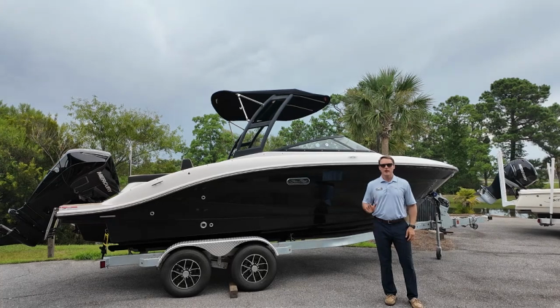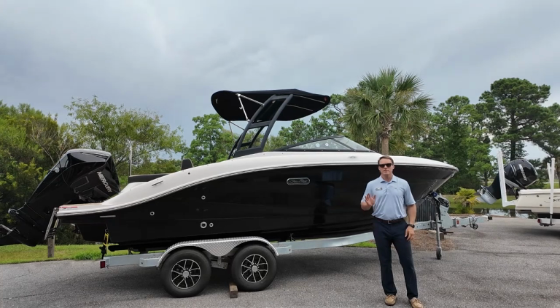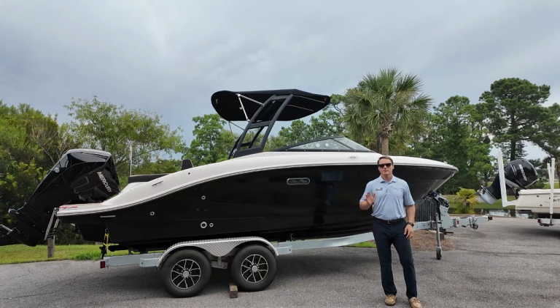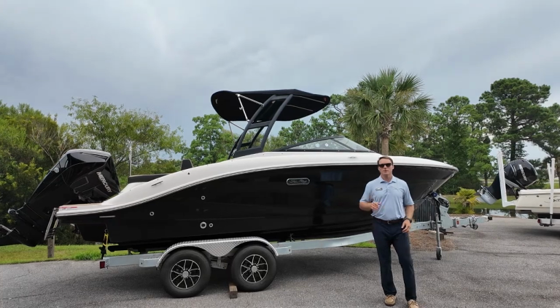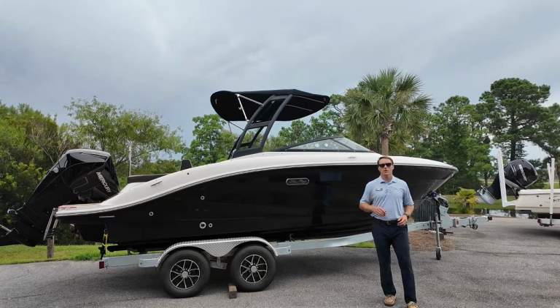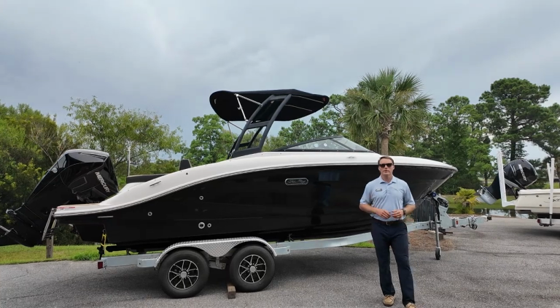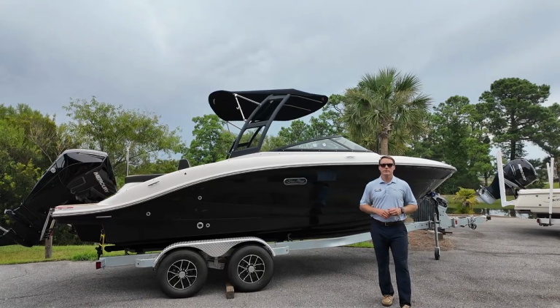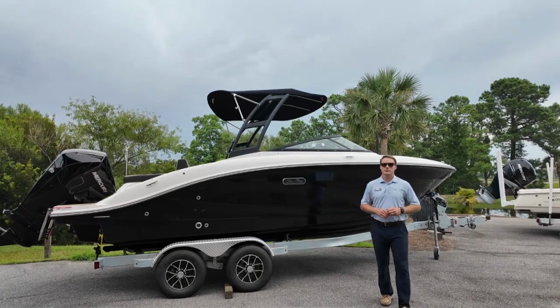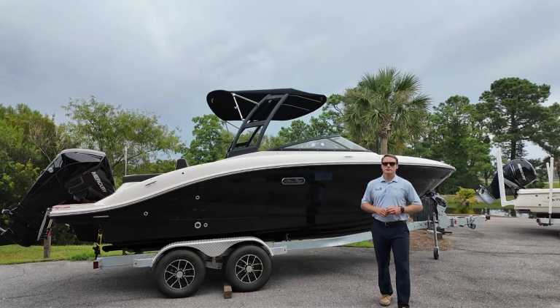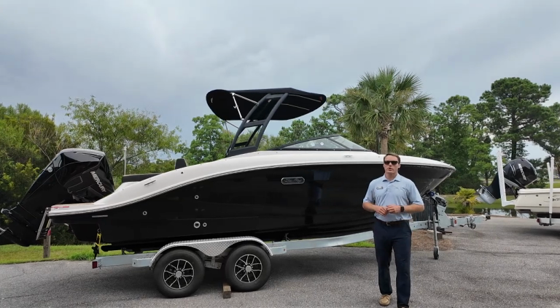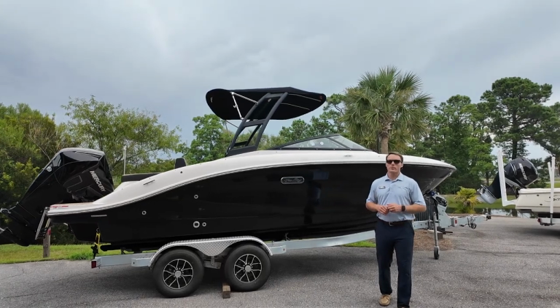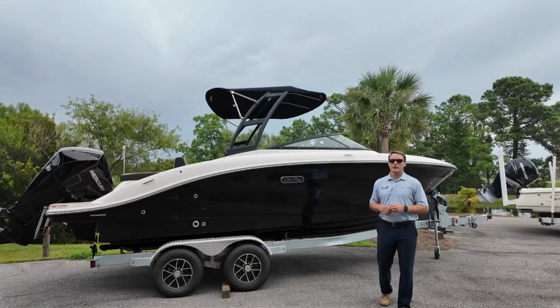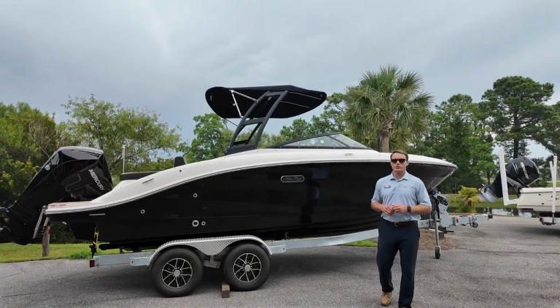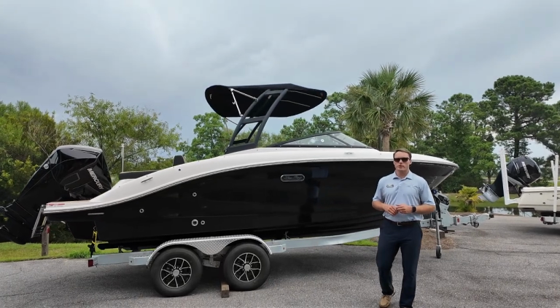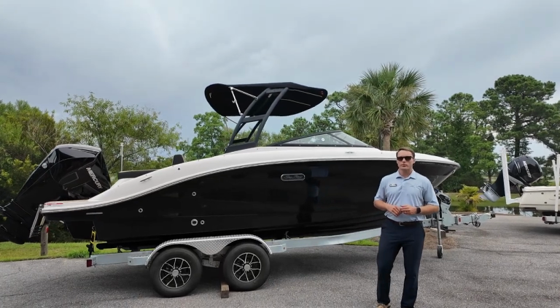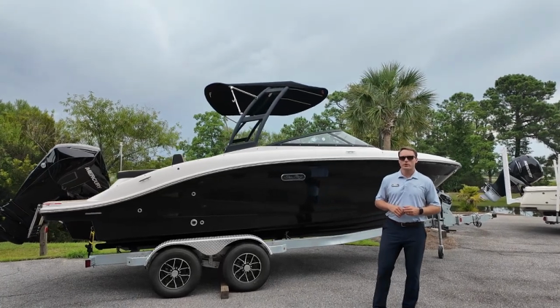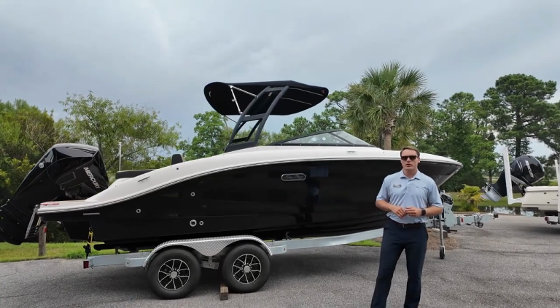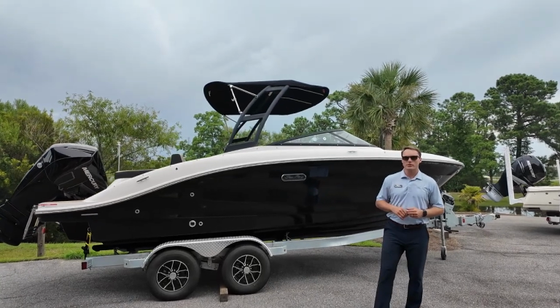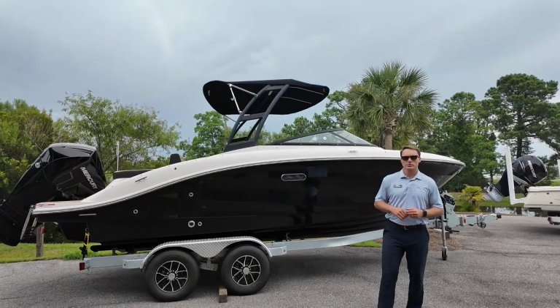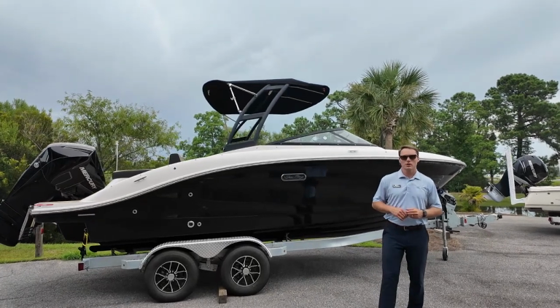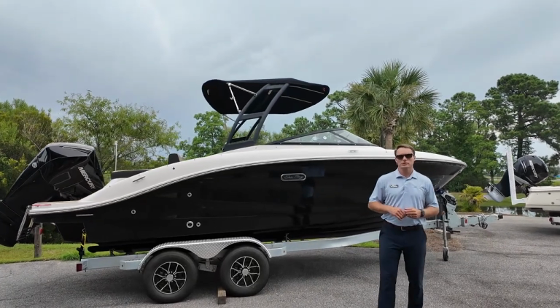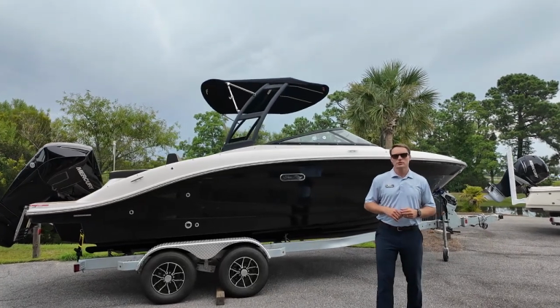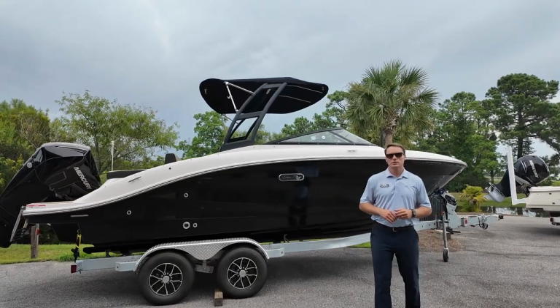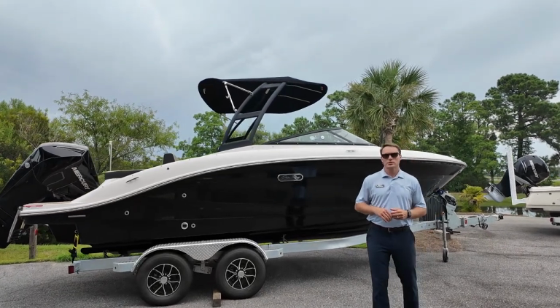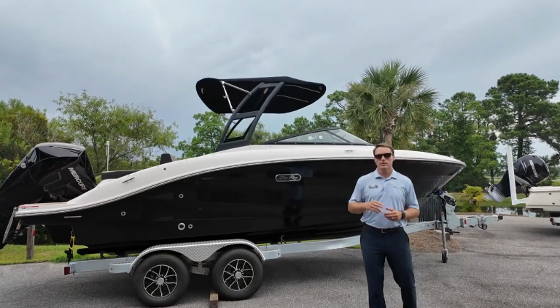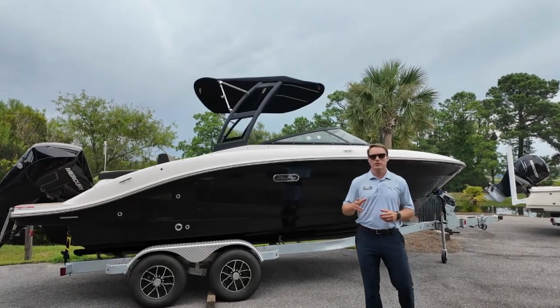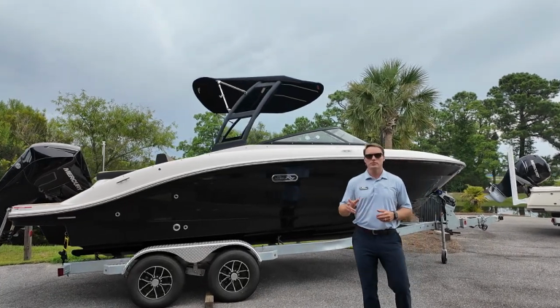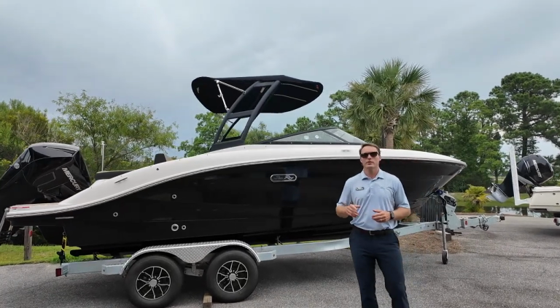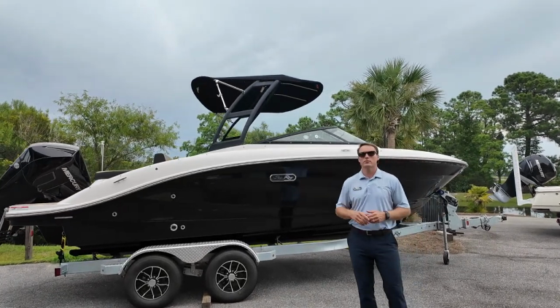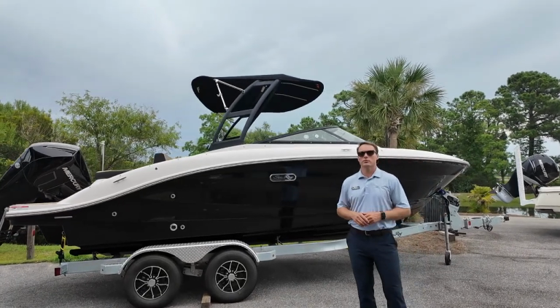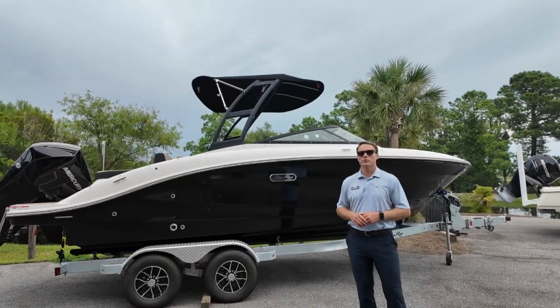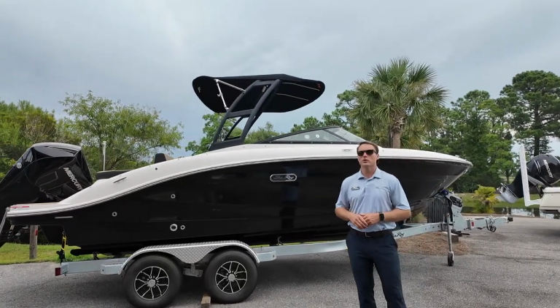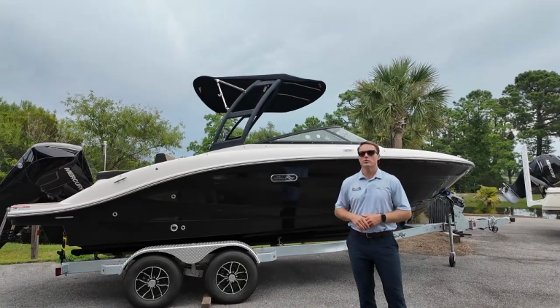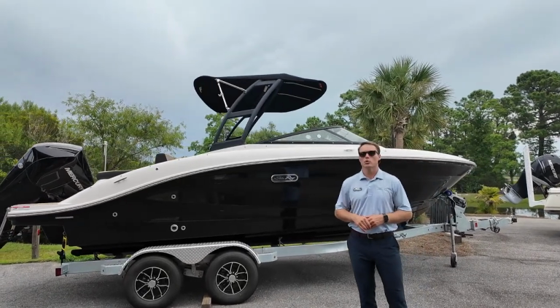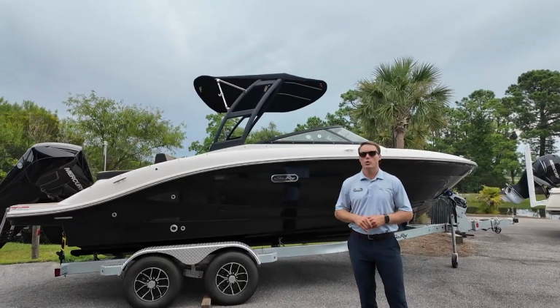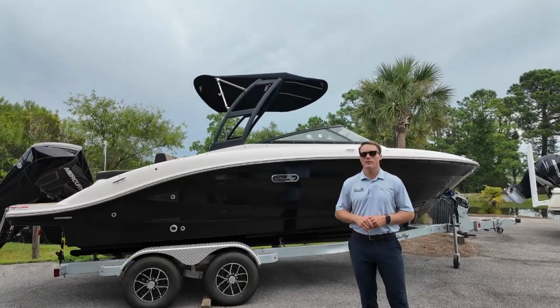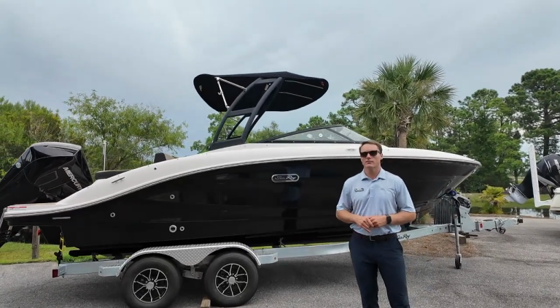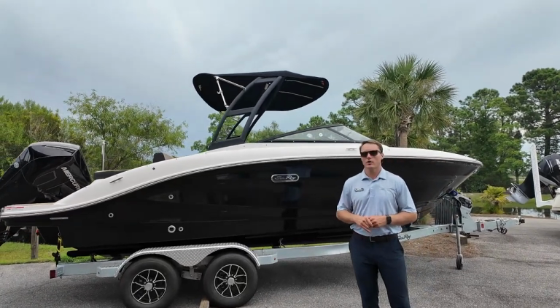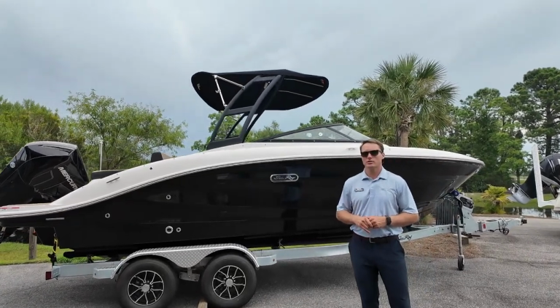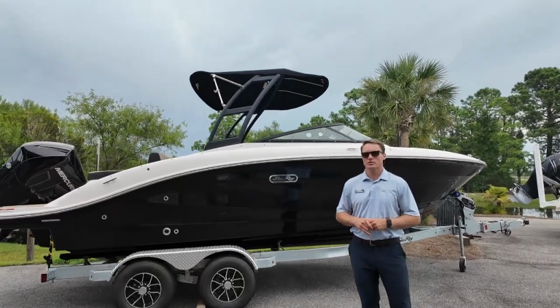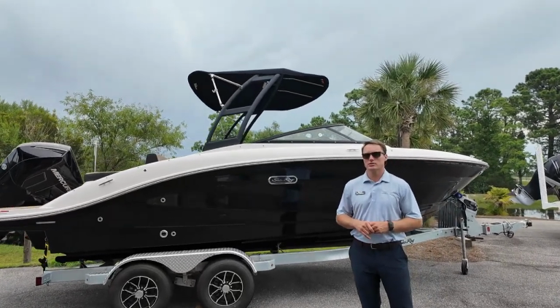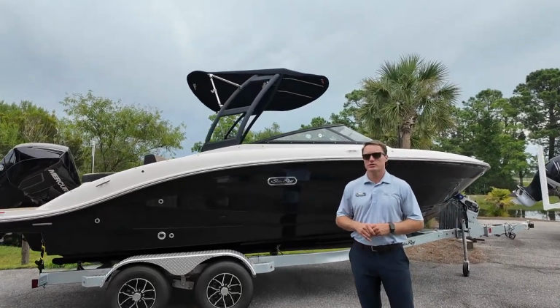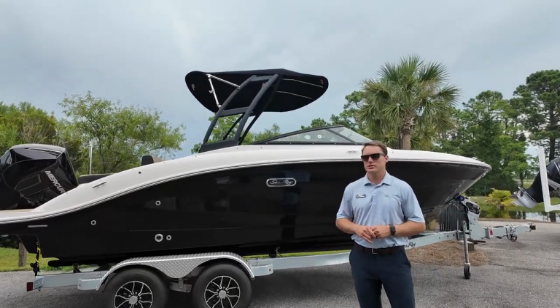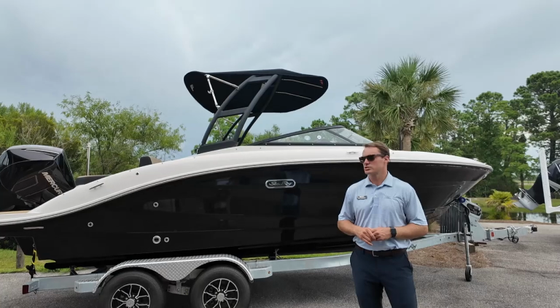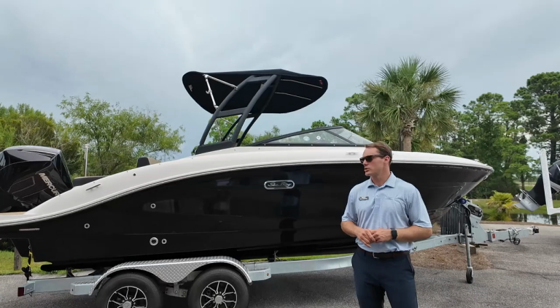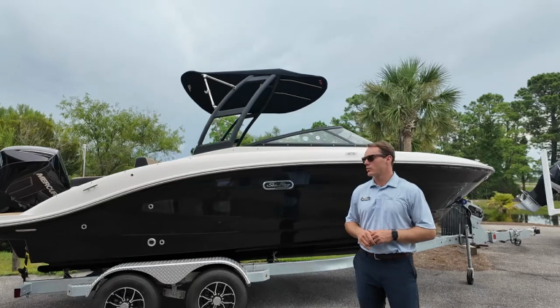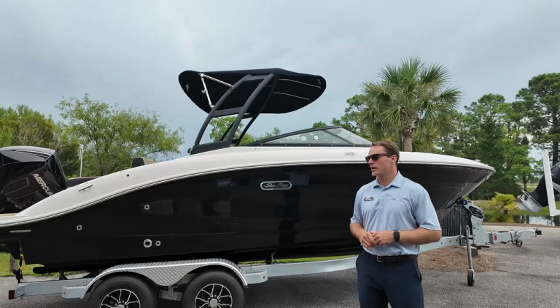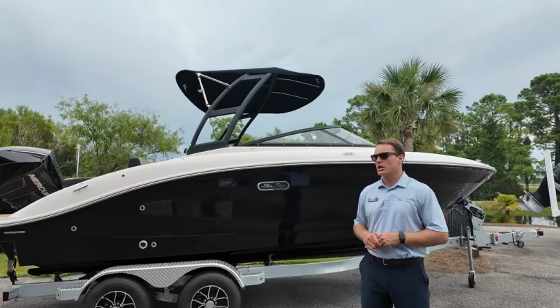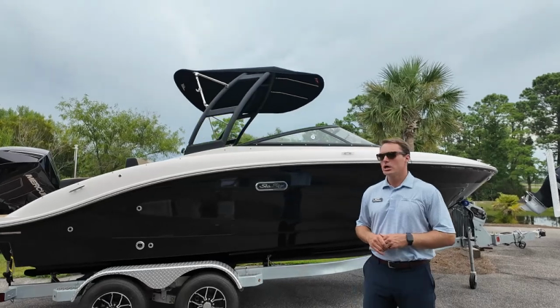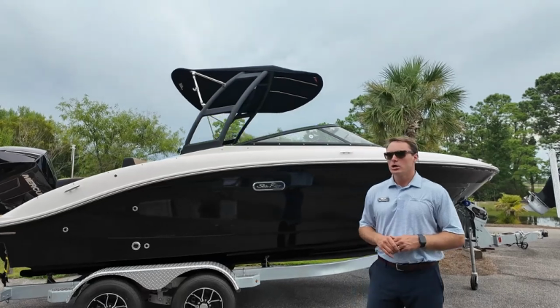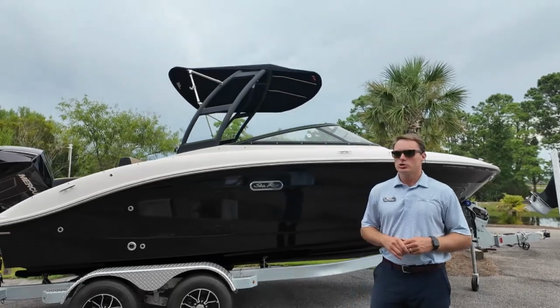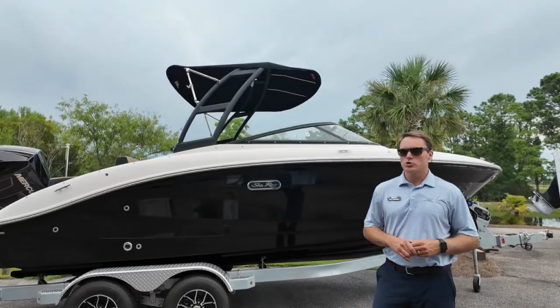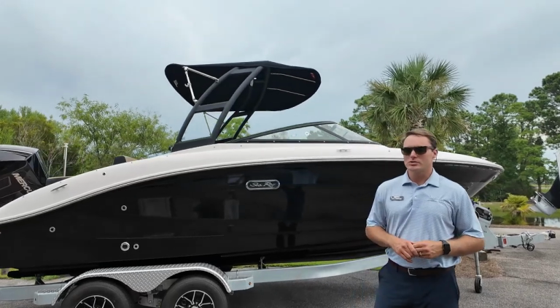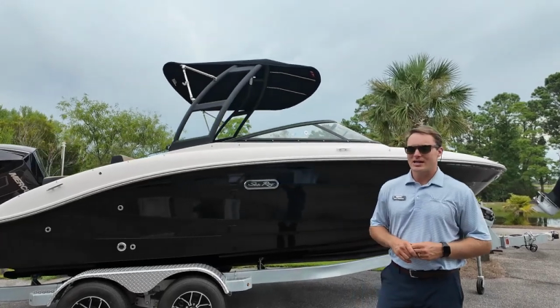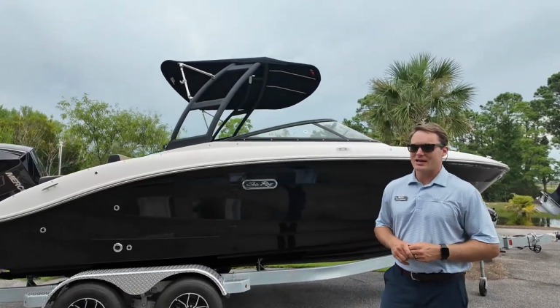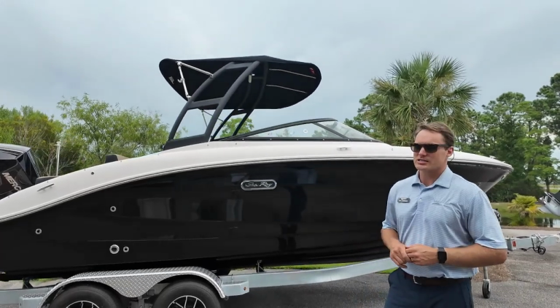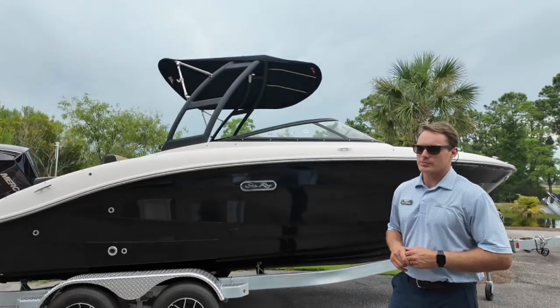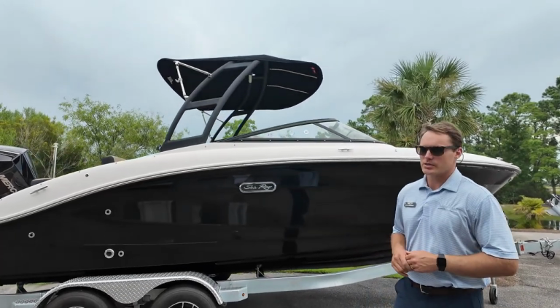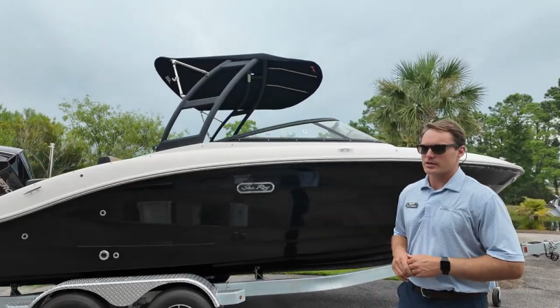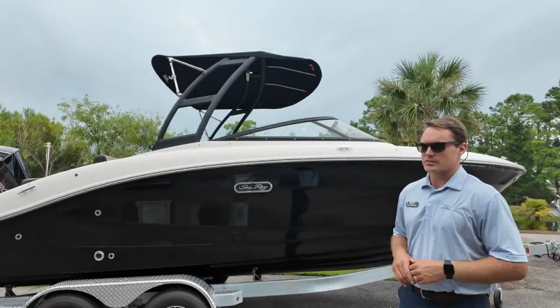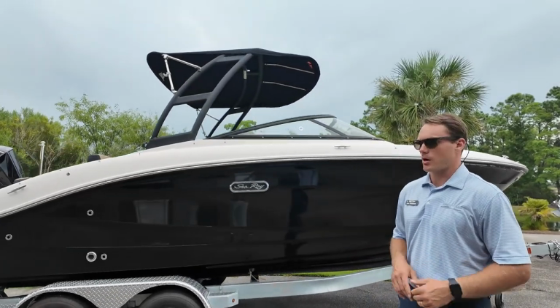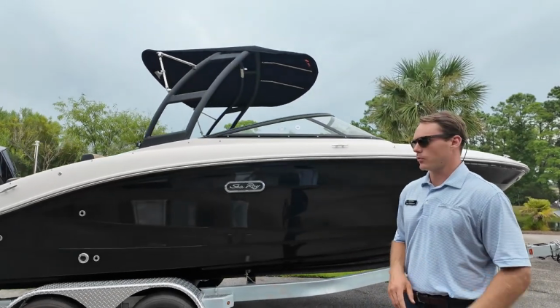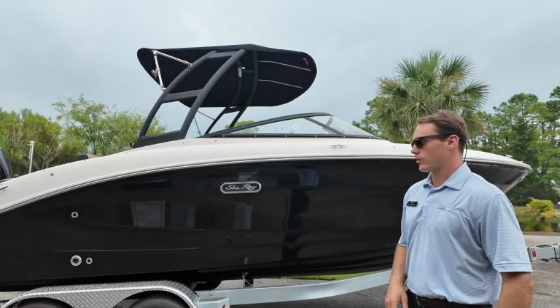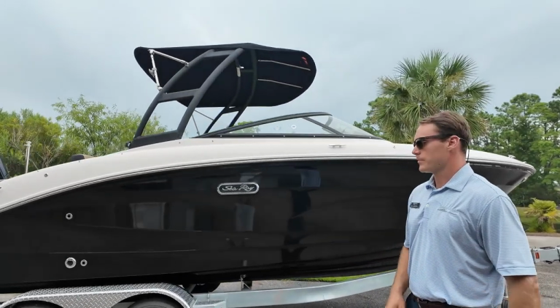Hey, this is Carl Anderson, General Manager at MarineMax Charleston, and today I'm going to take you through a new arrival of ours. This is a Sea Ray 210 SPX Outboard.